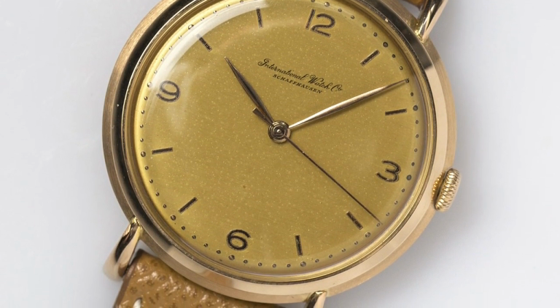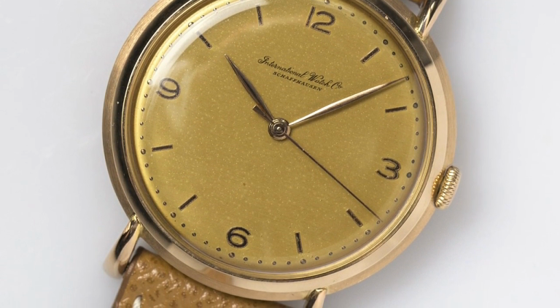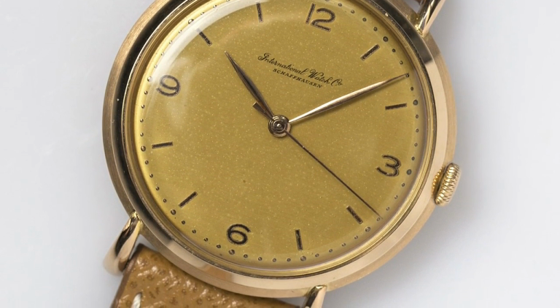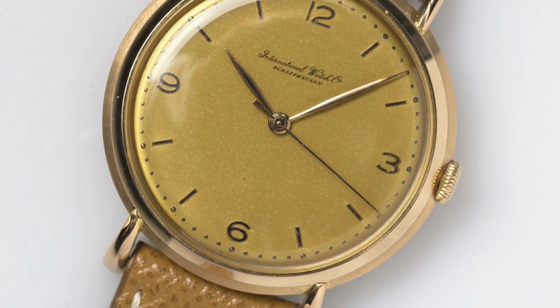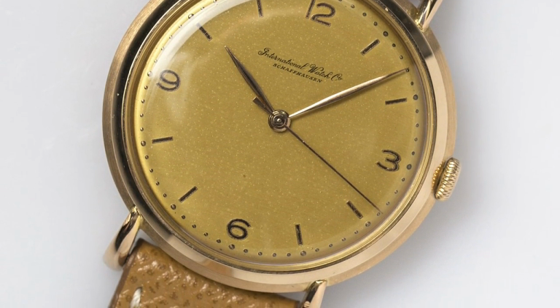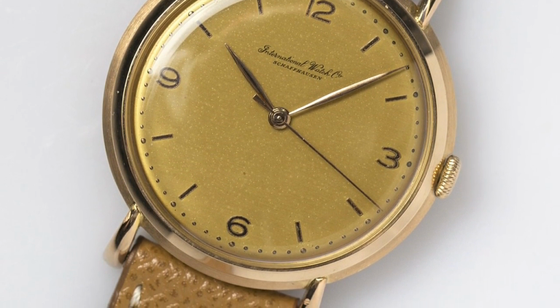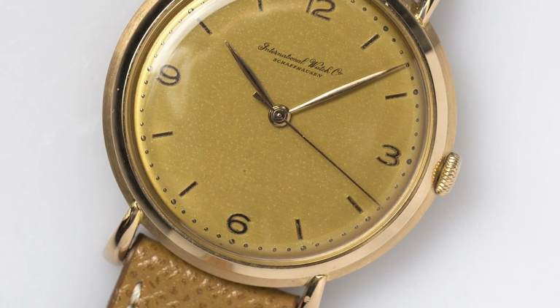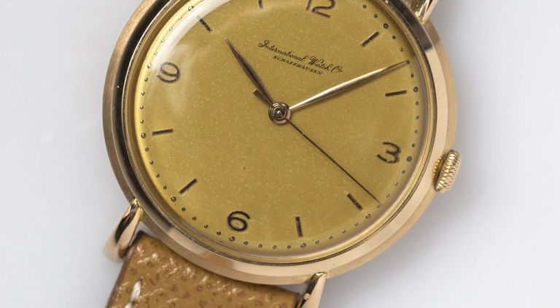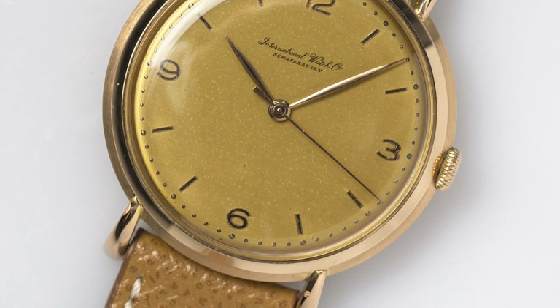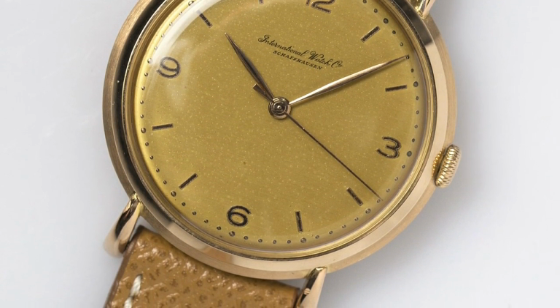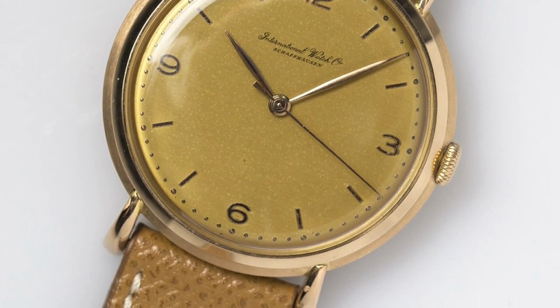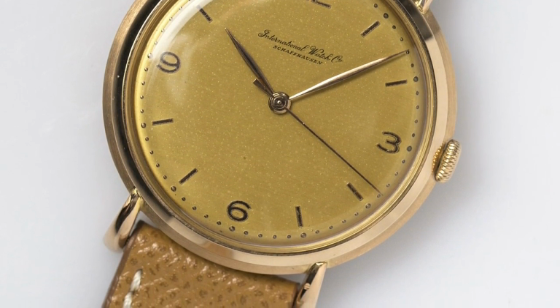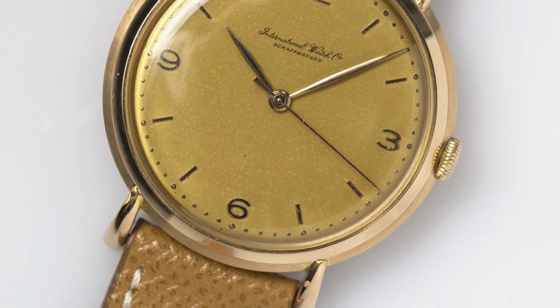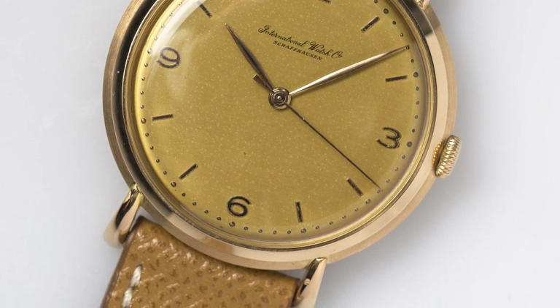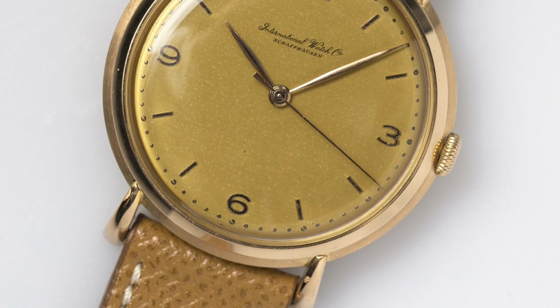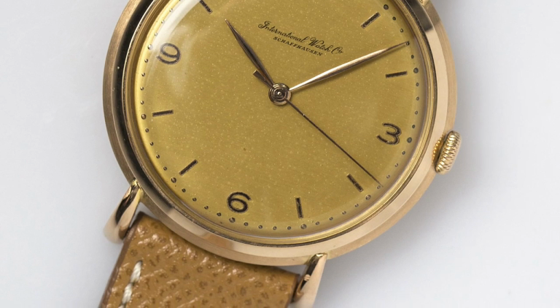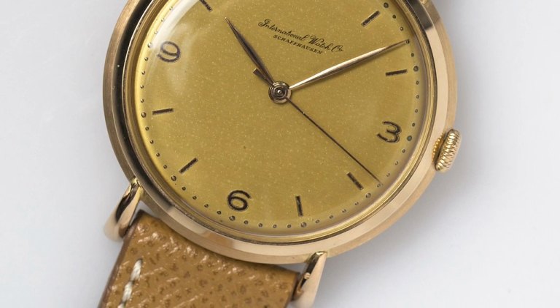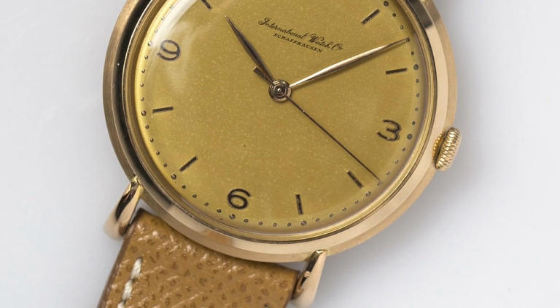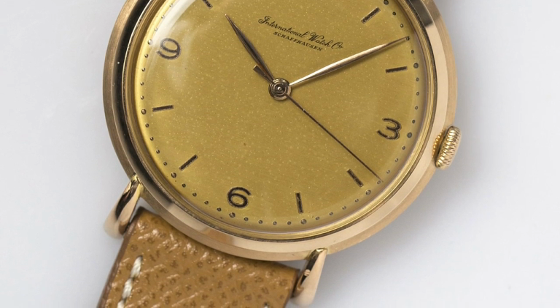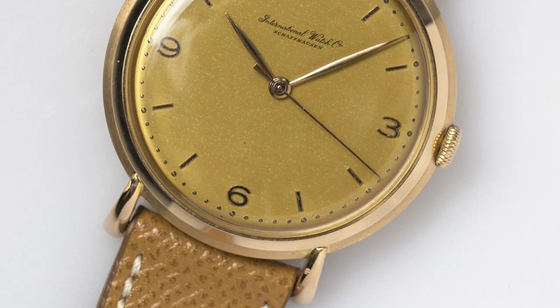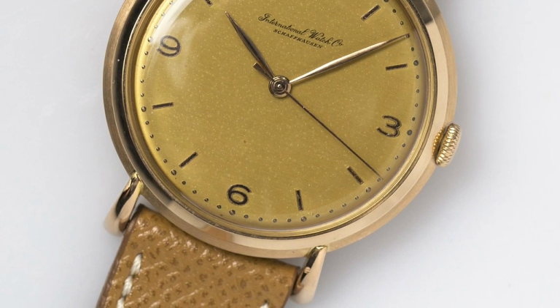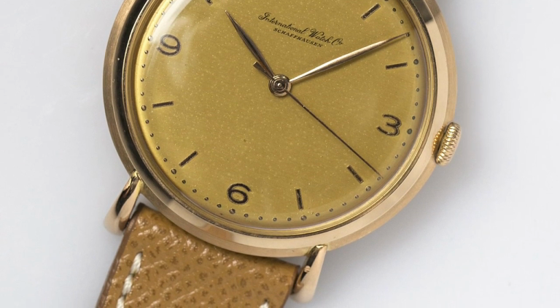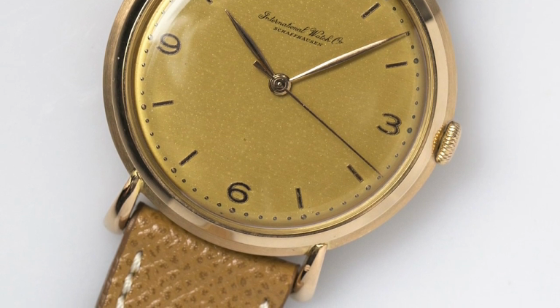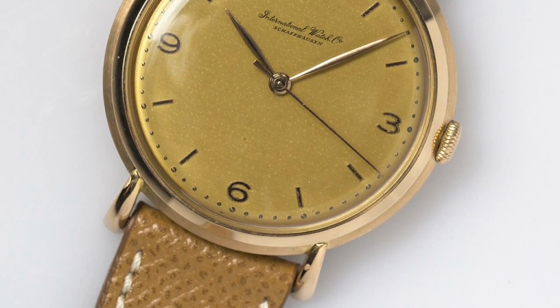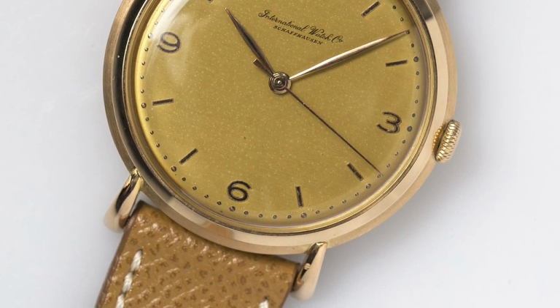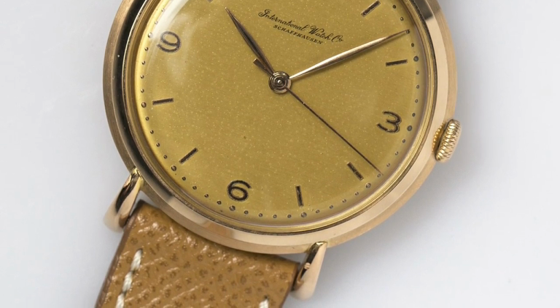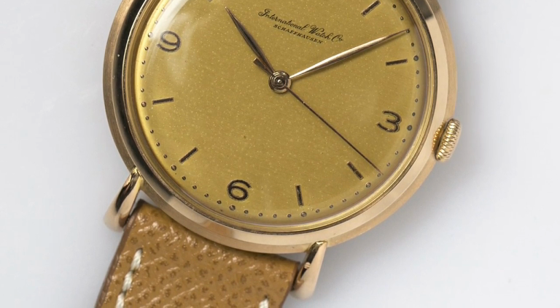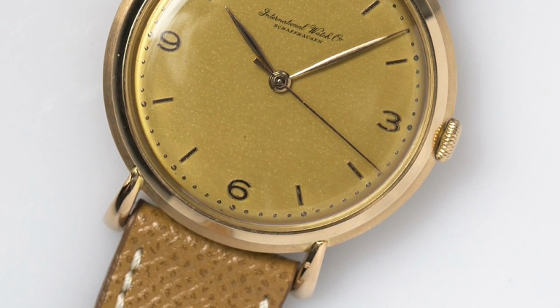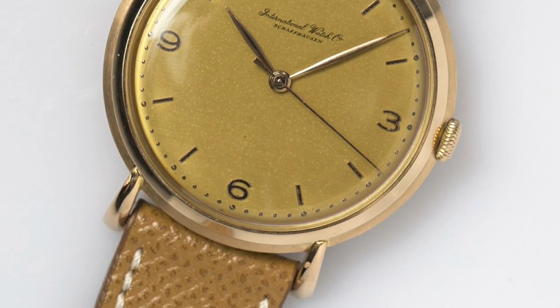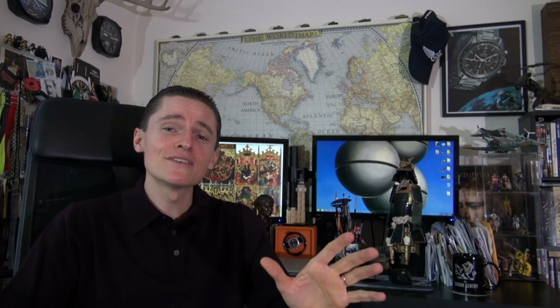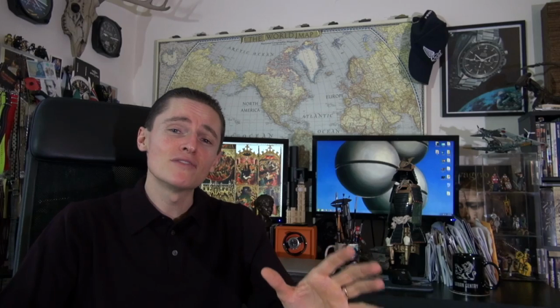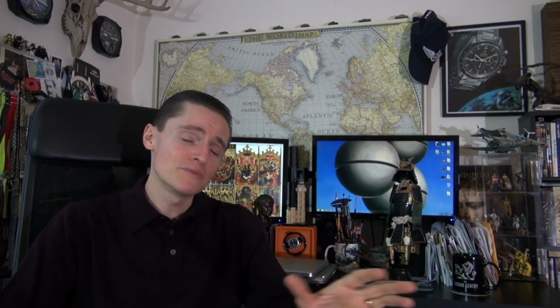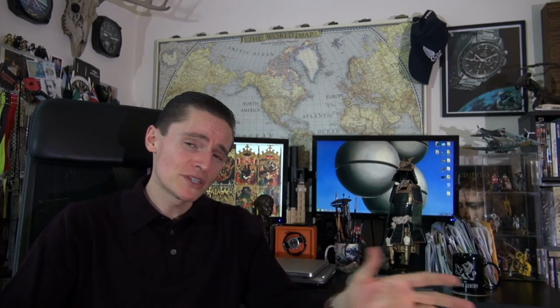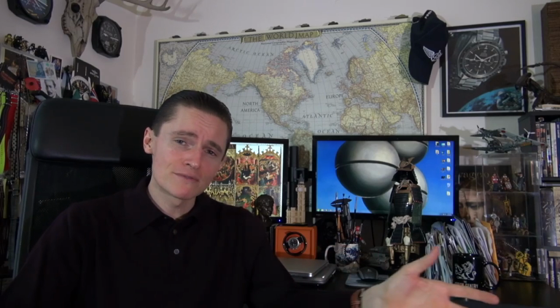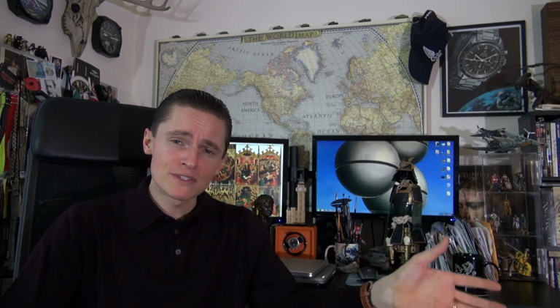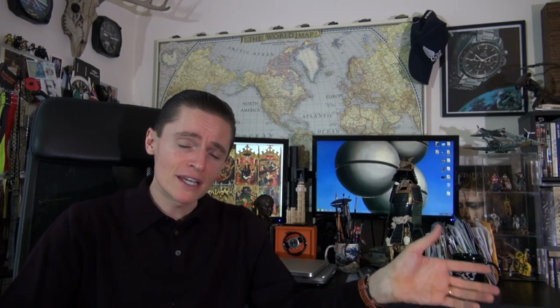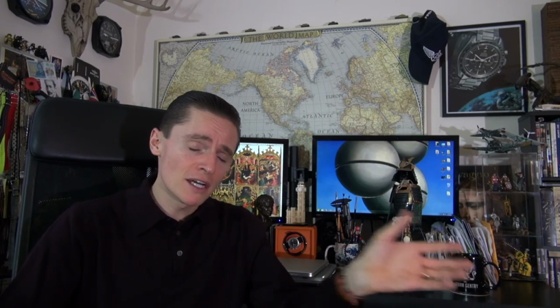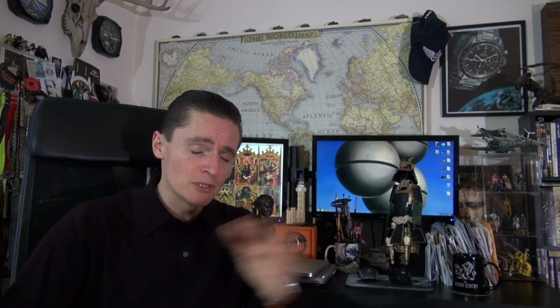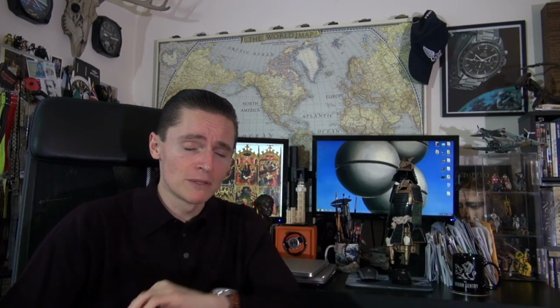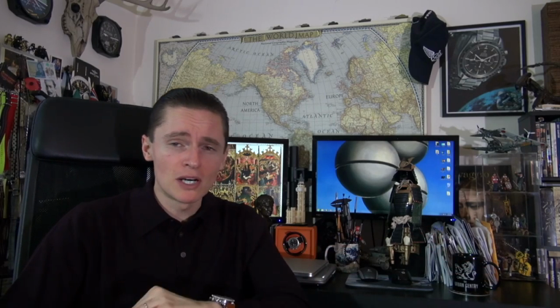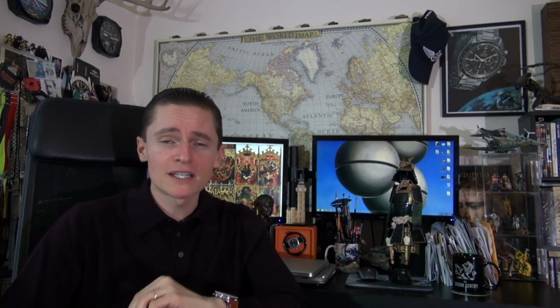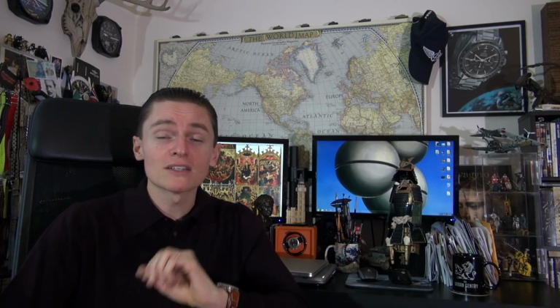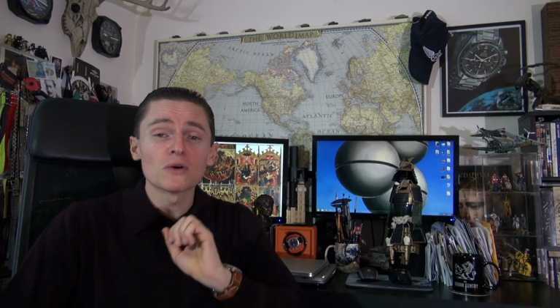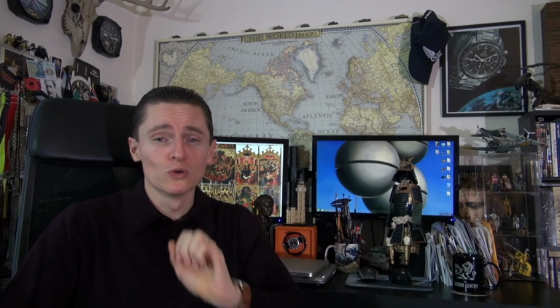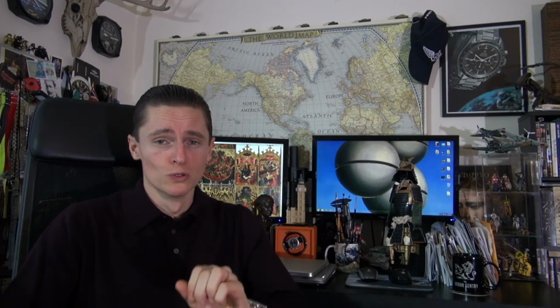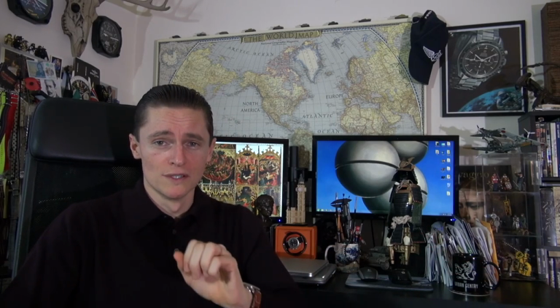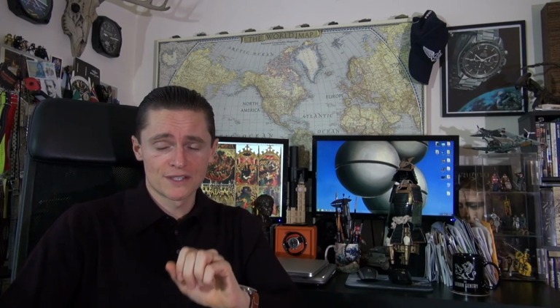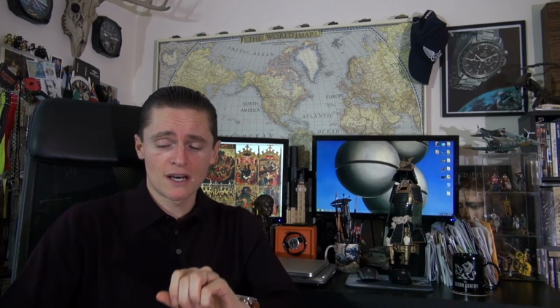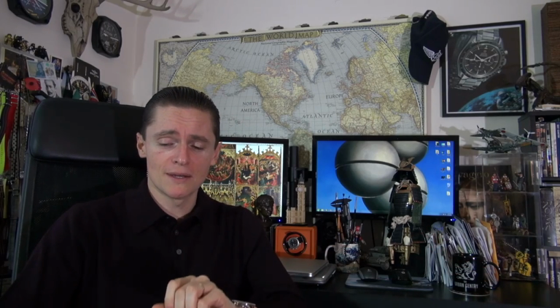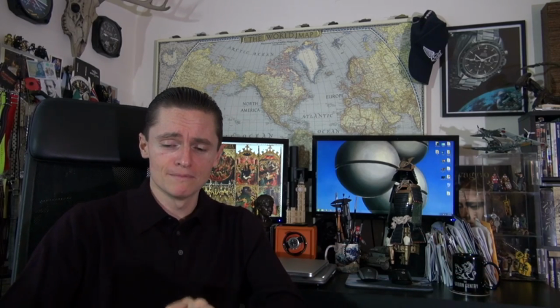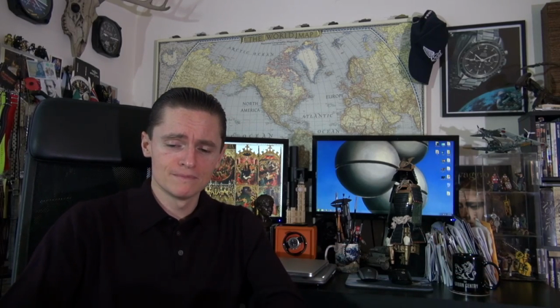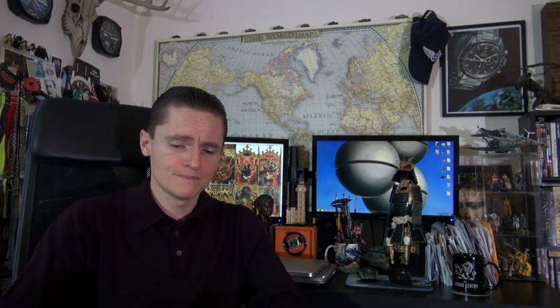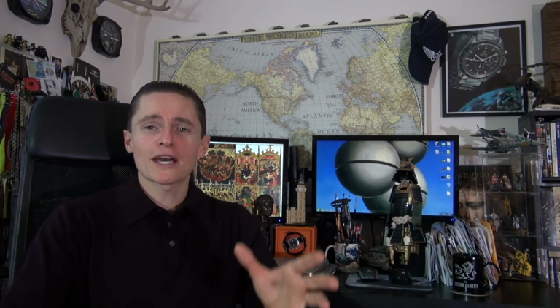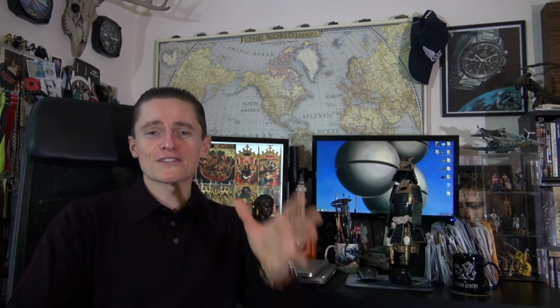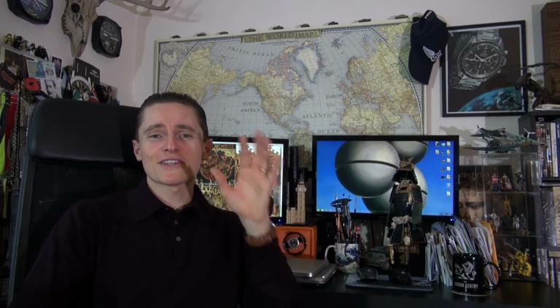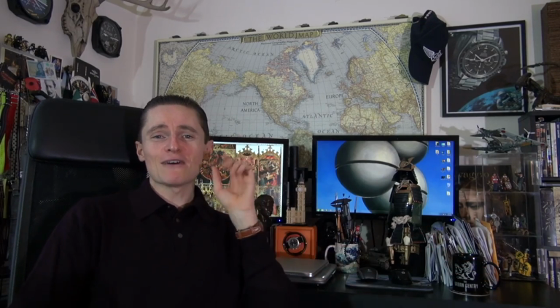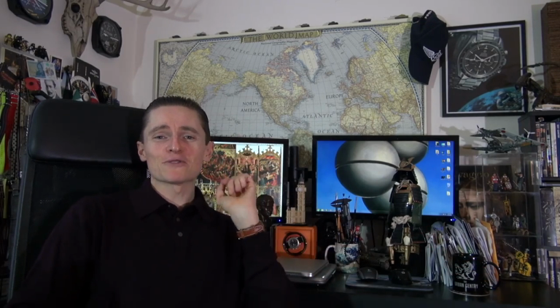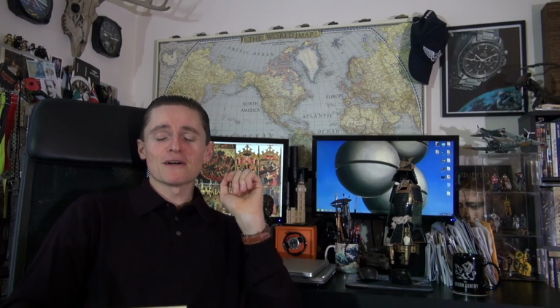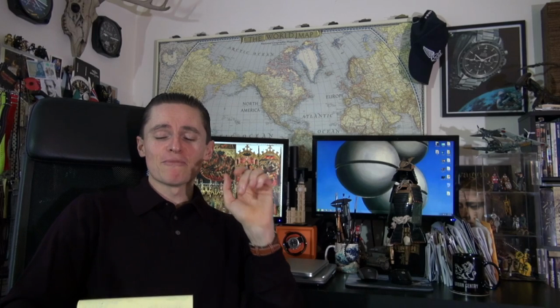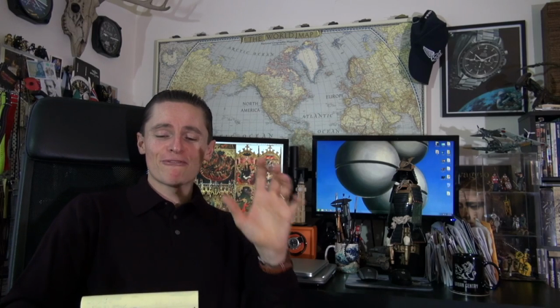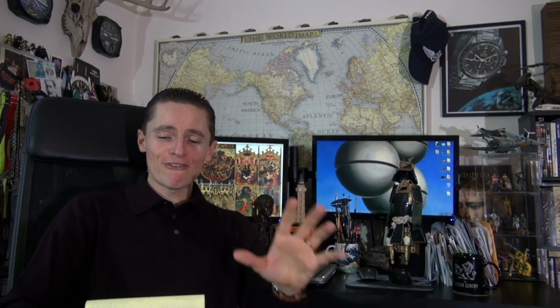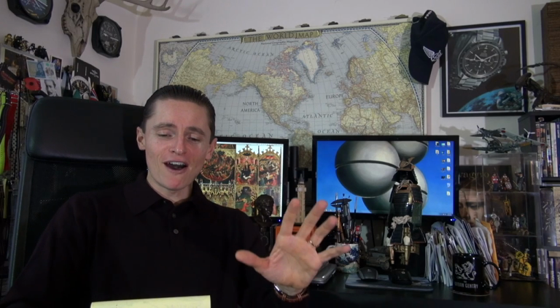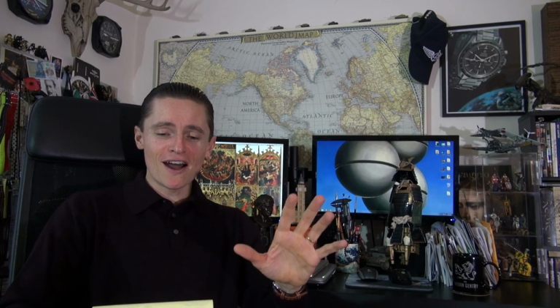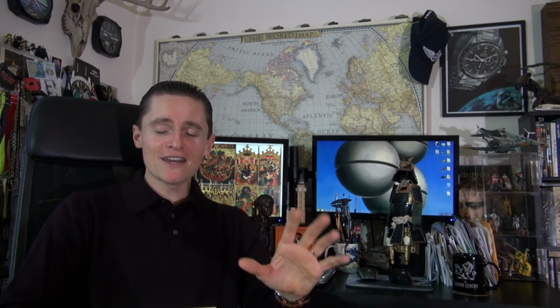If you want something even more classic, check out the calibre 89 — hand-wound, 36mm, very simple pieces from the 1940s and 50s. You can actually find them in solid yellow gold as well. Incredibly stylish, elegant, and classic — everything I look for in a tasteful dress watch. That really is the sweet spot for IWC, and there's no end of them coming on the market.